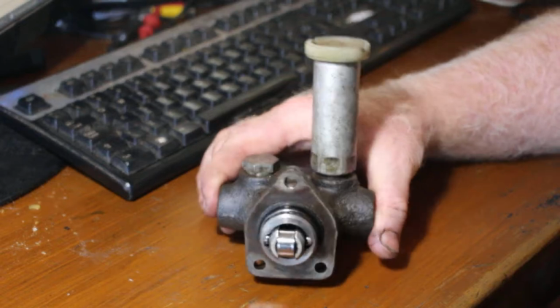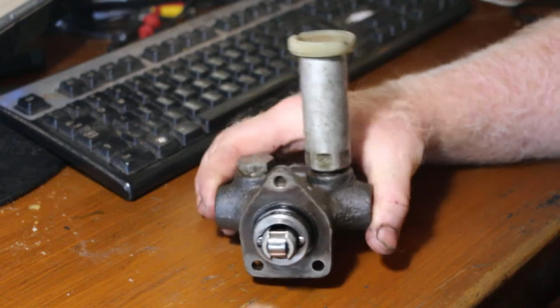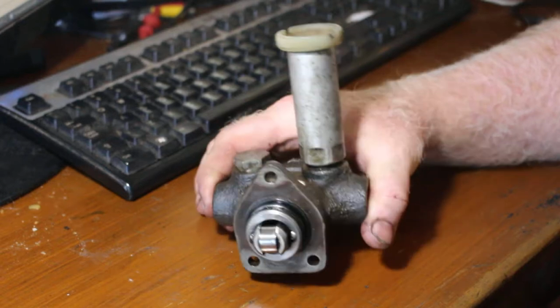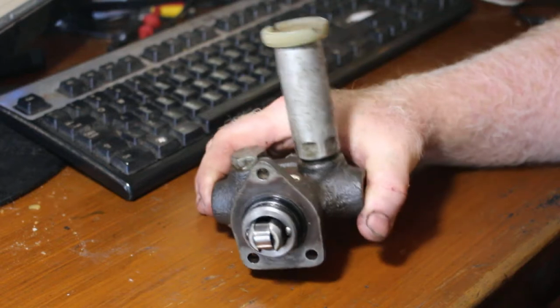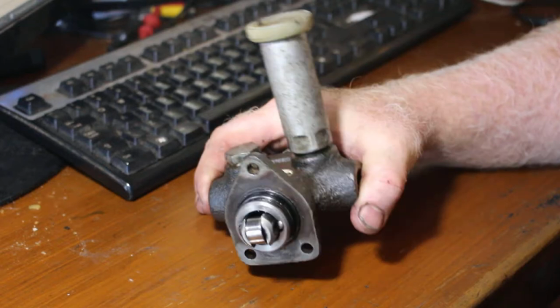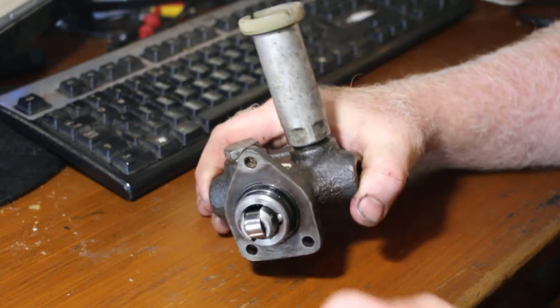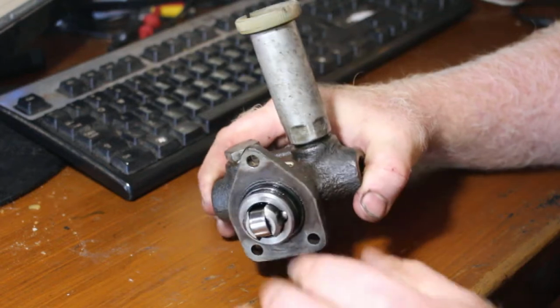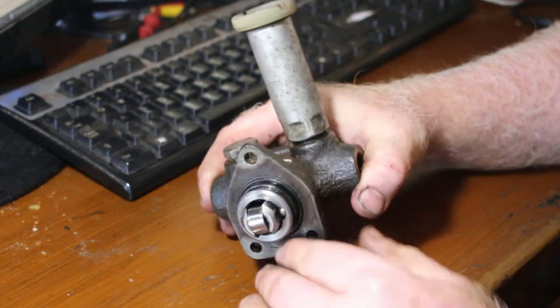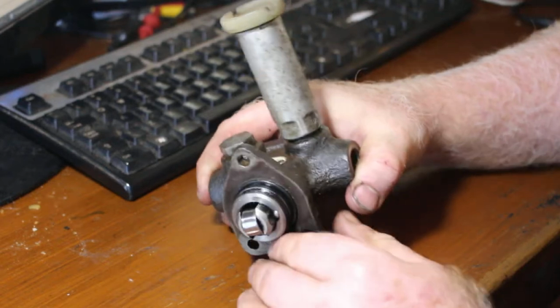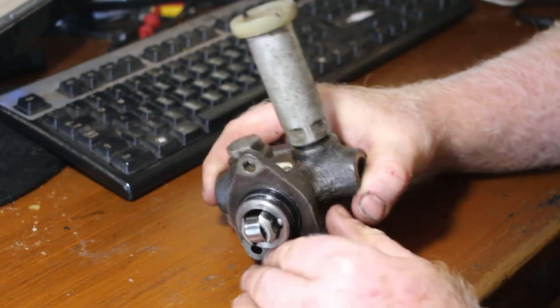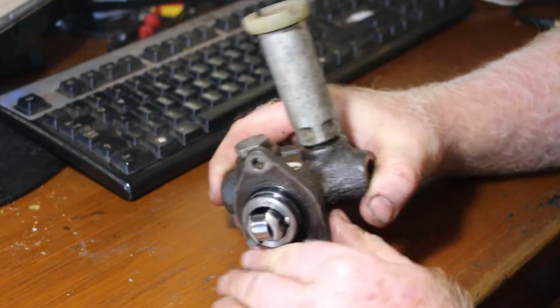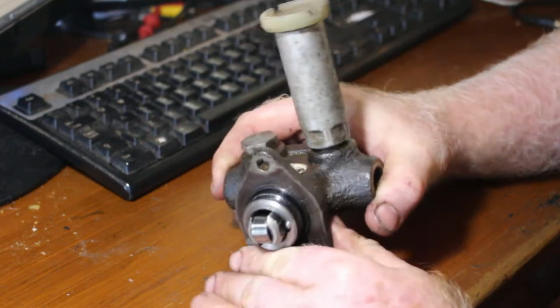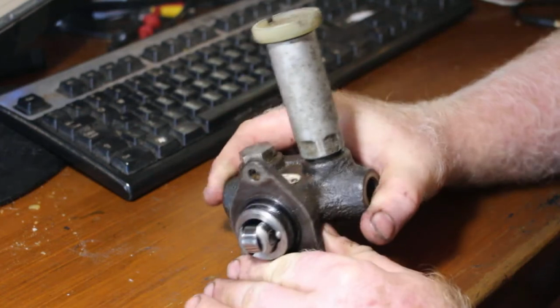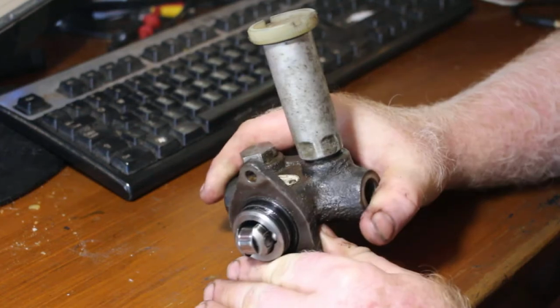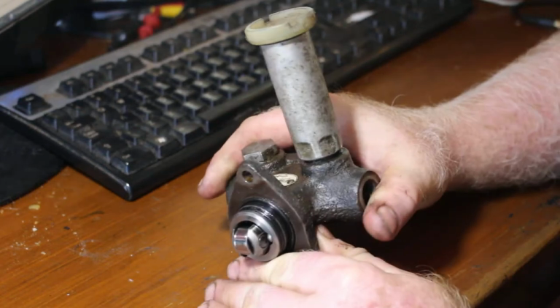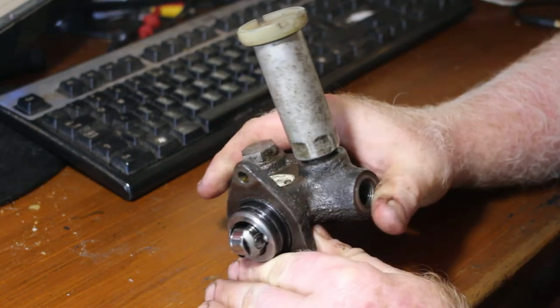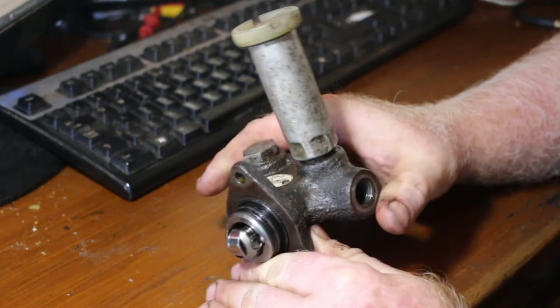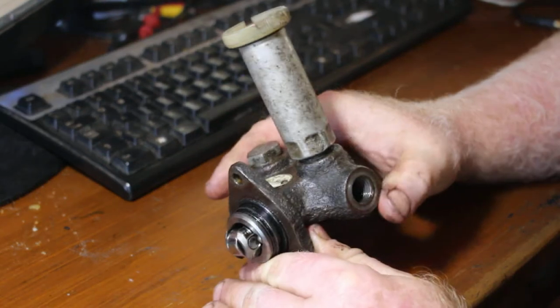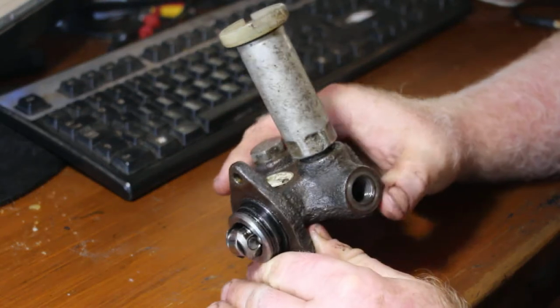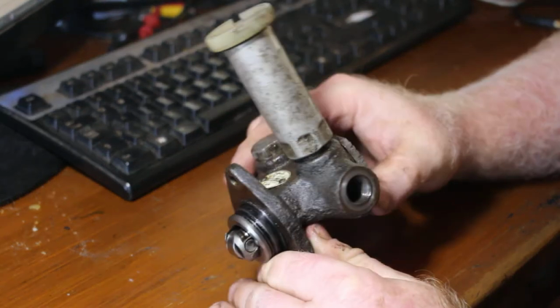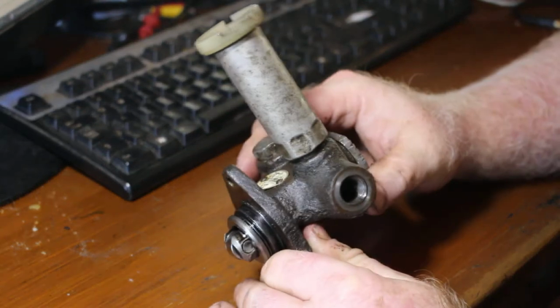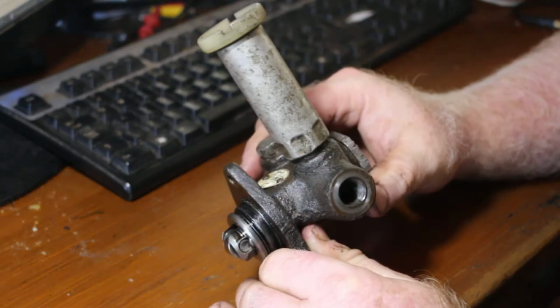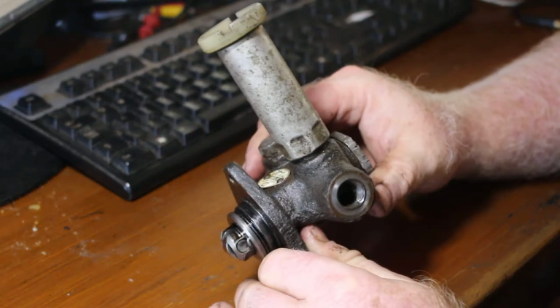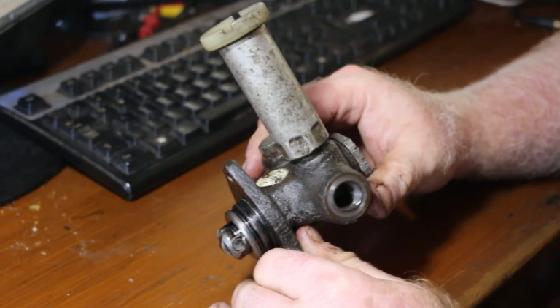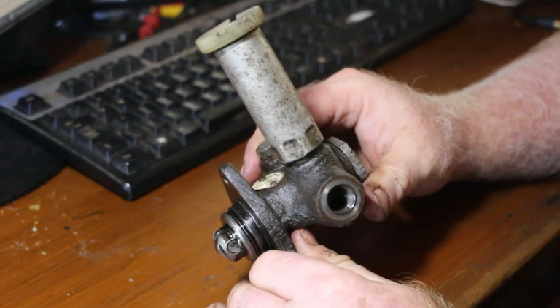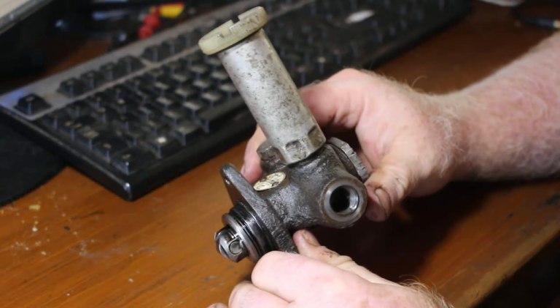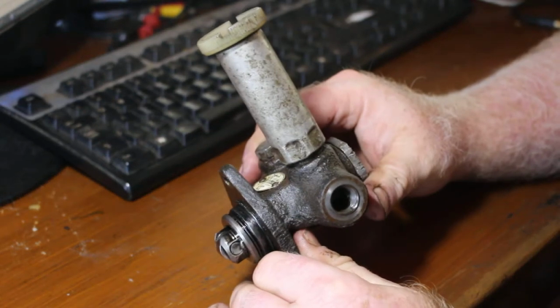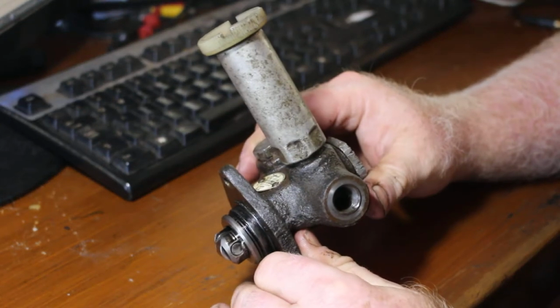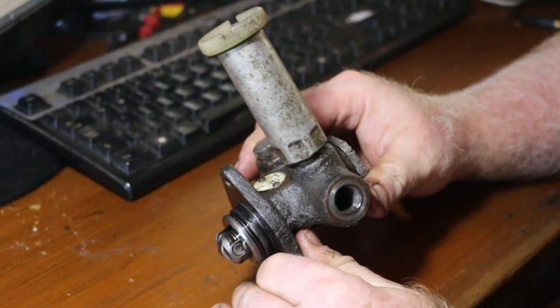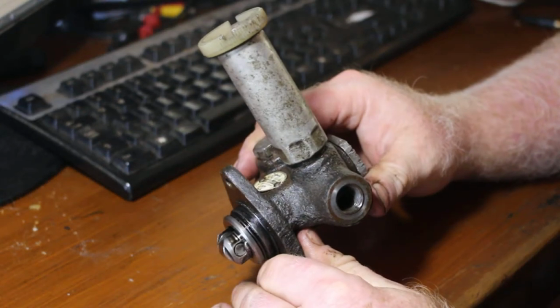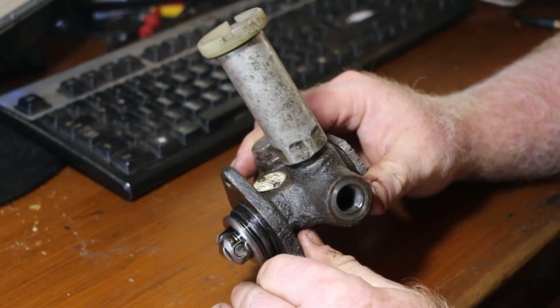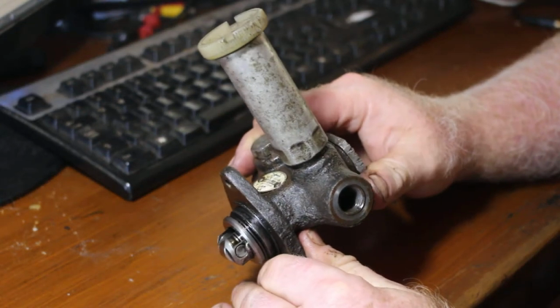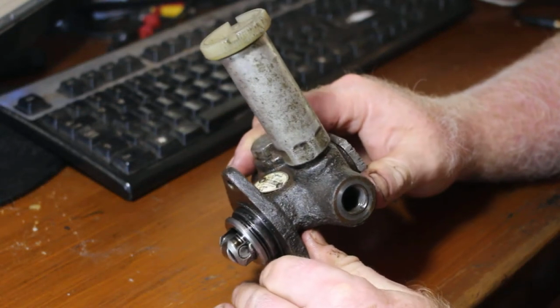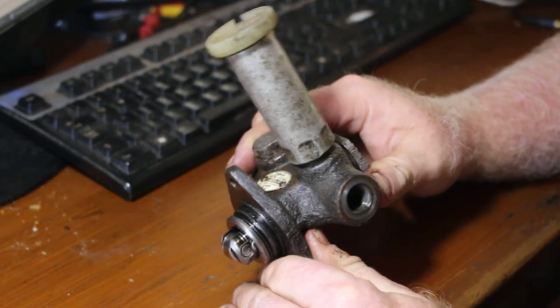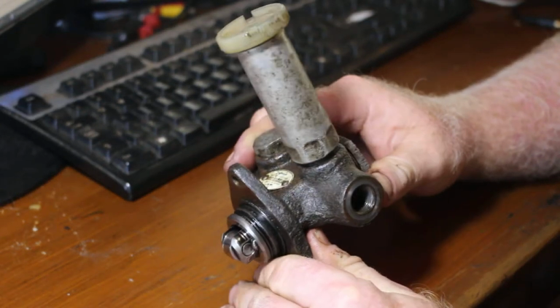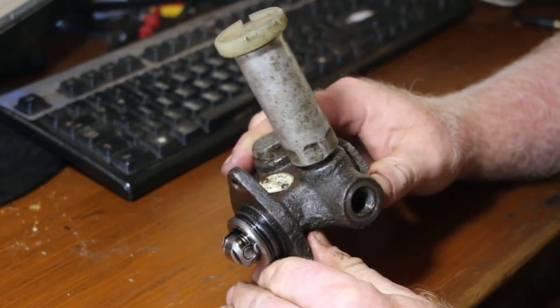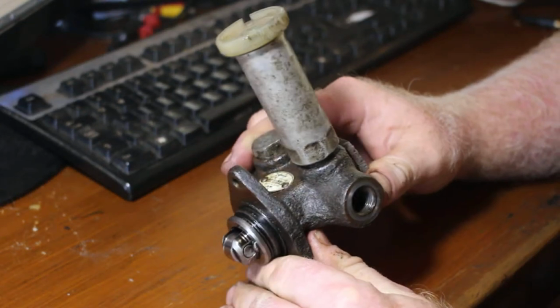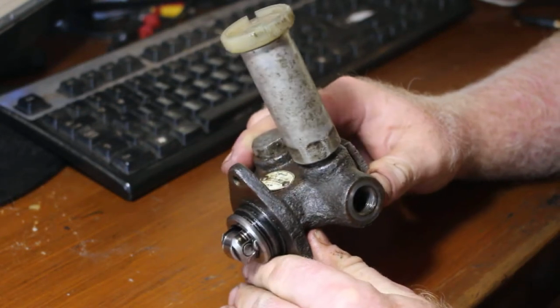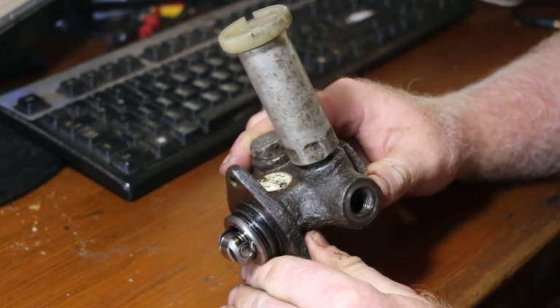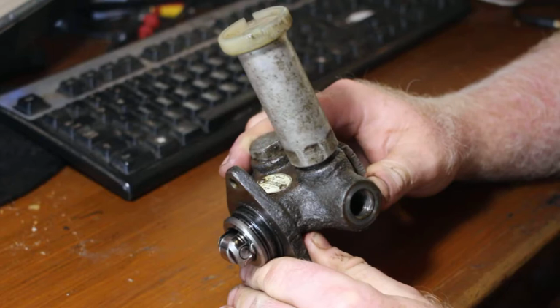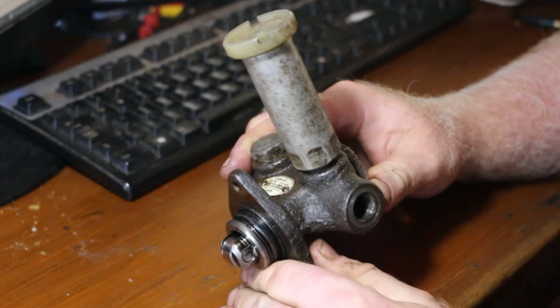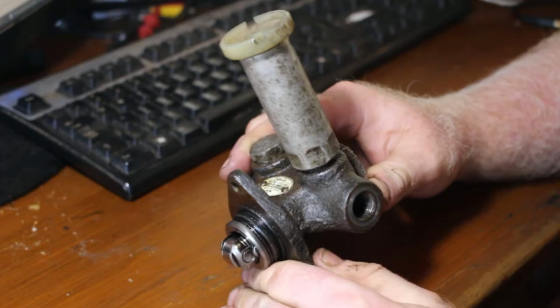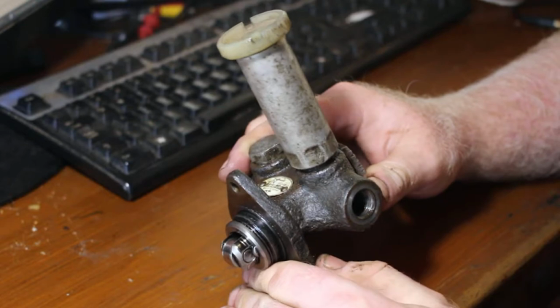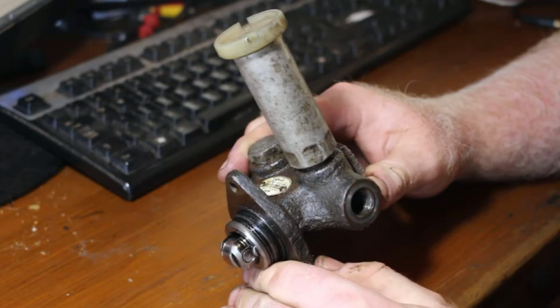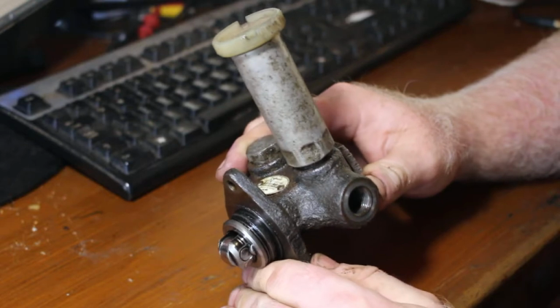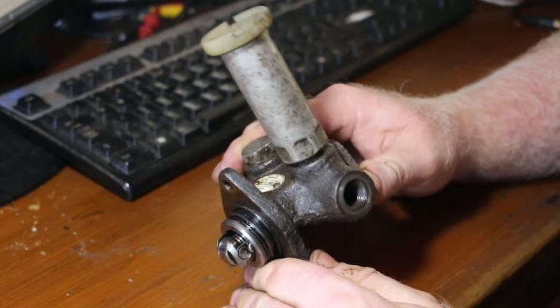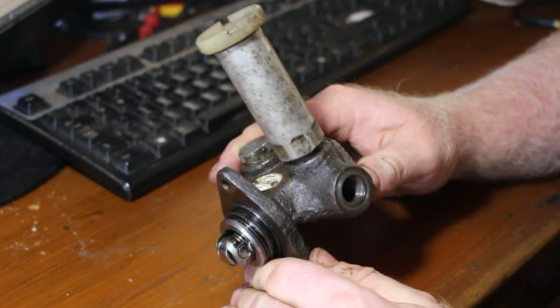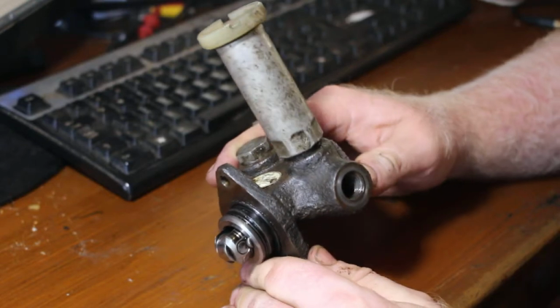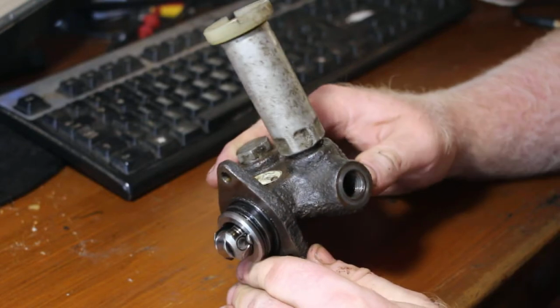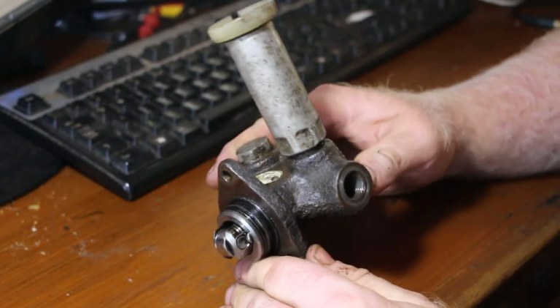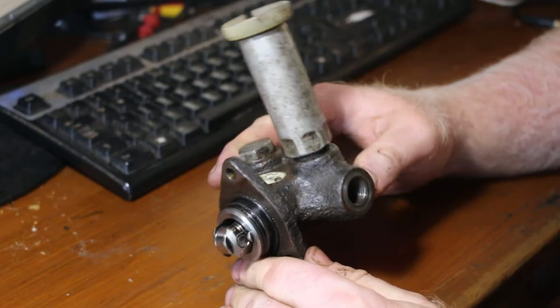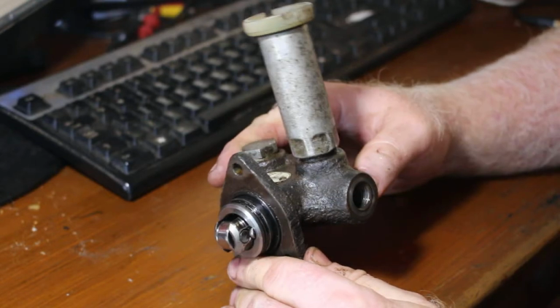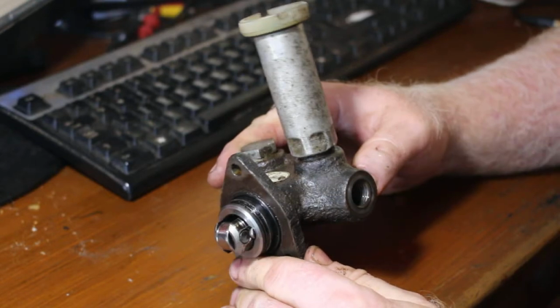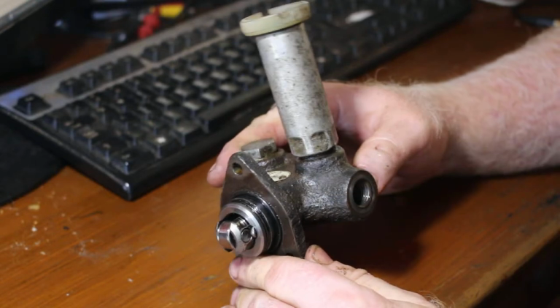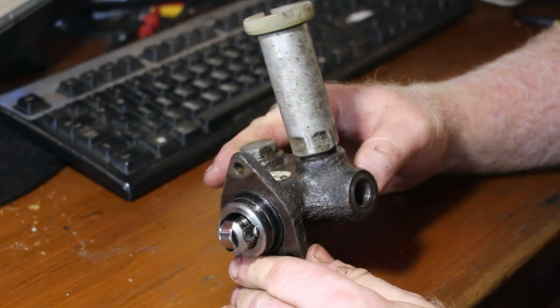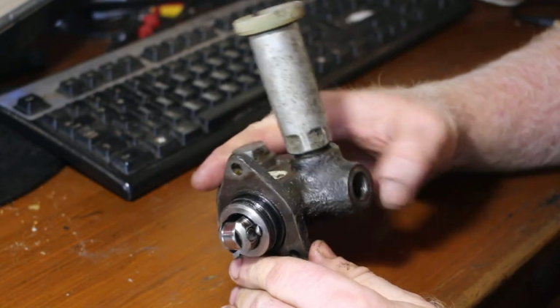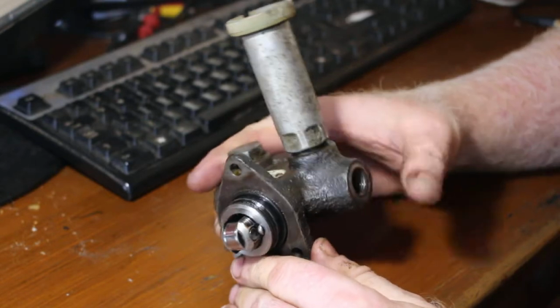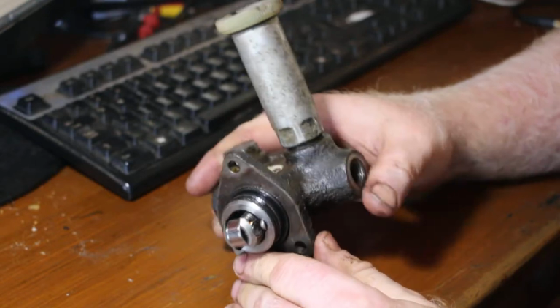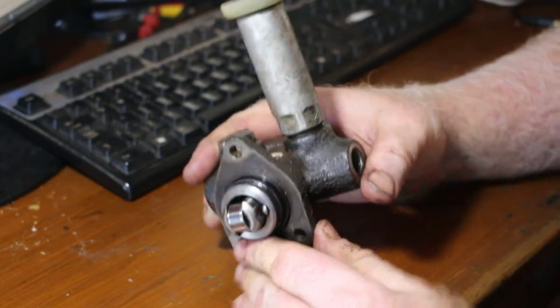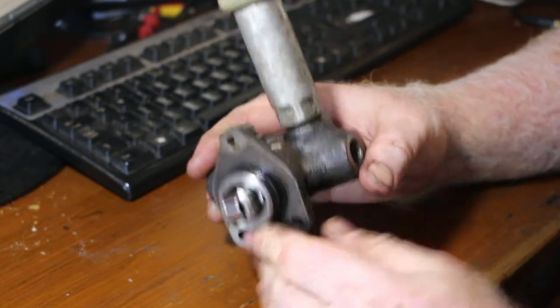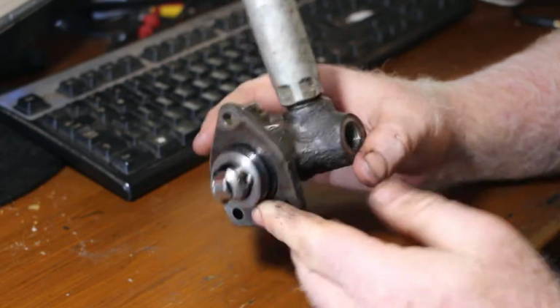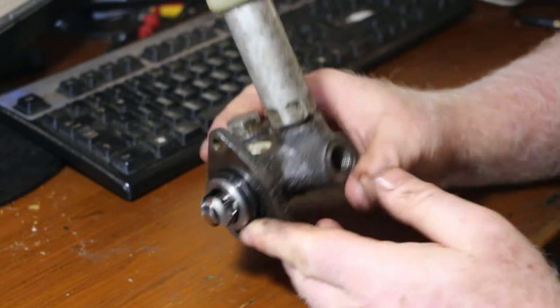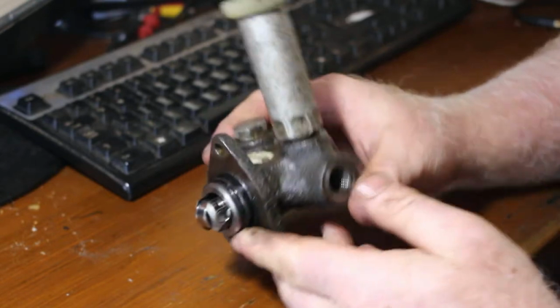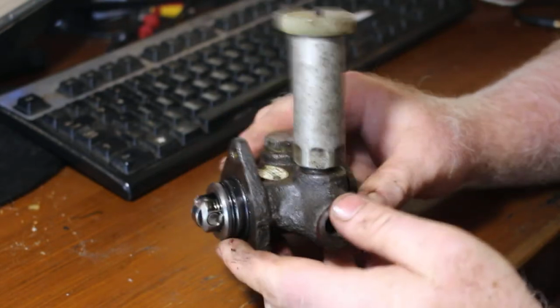G'day guys, this is a lift pump off a 2H engine. It came off a 60 series that I bought recently.